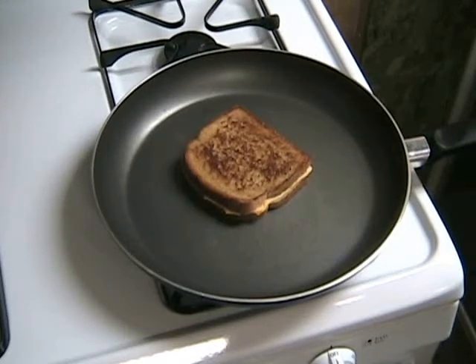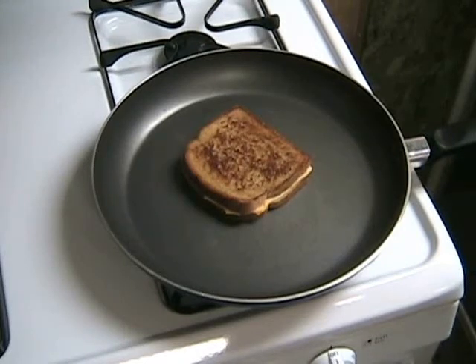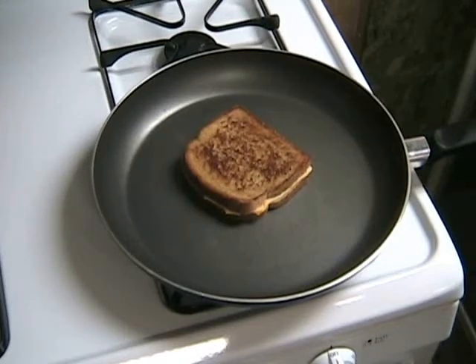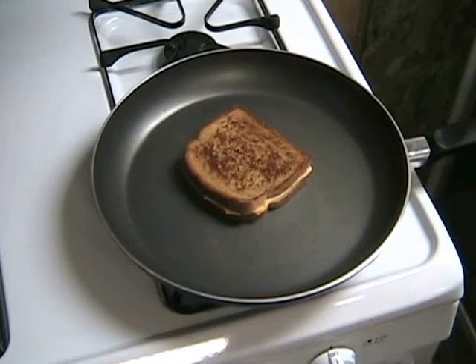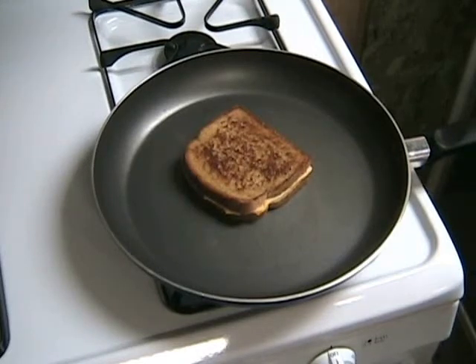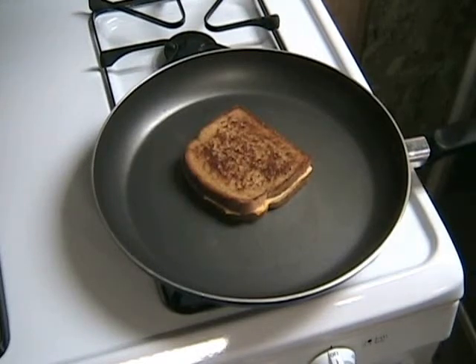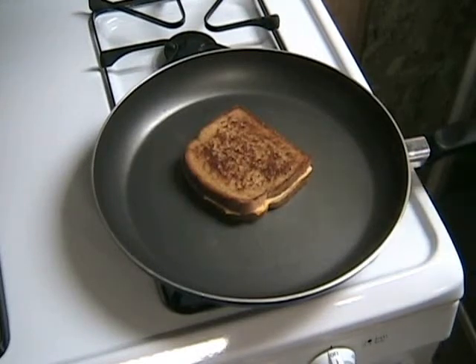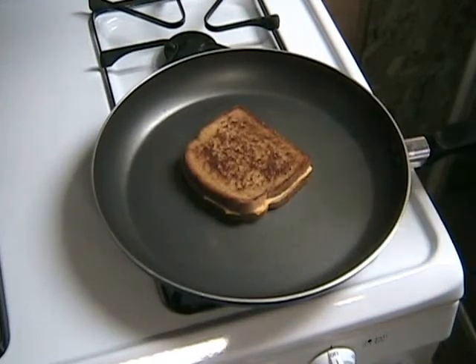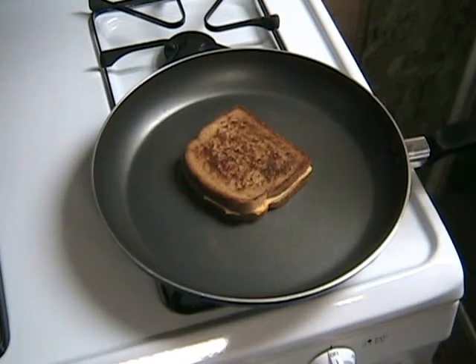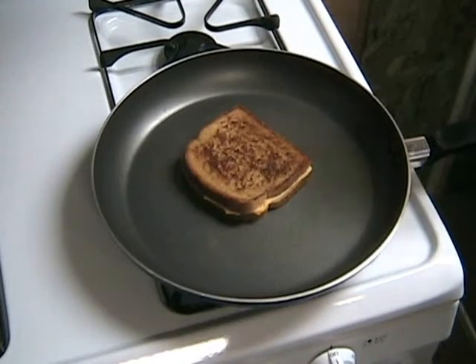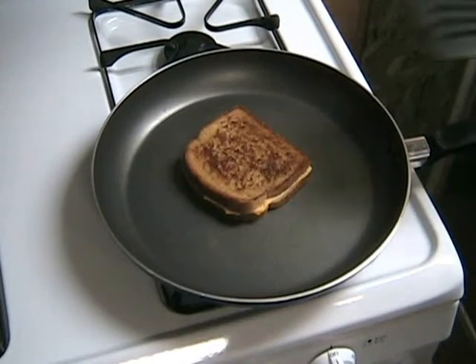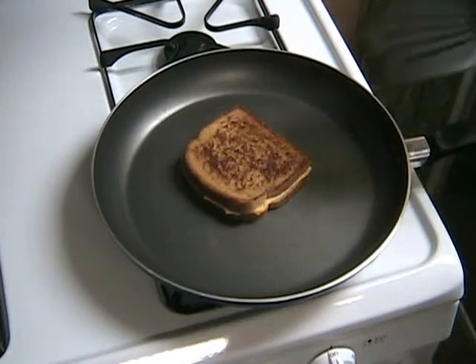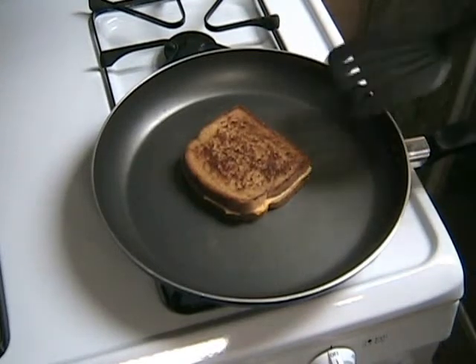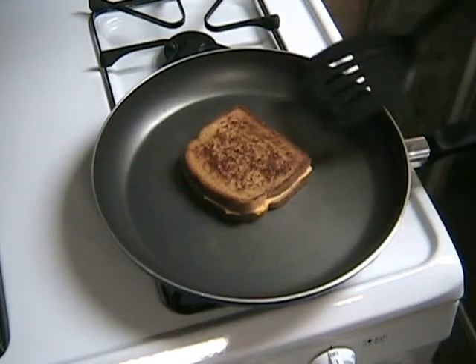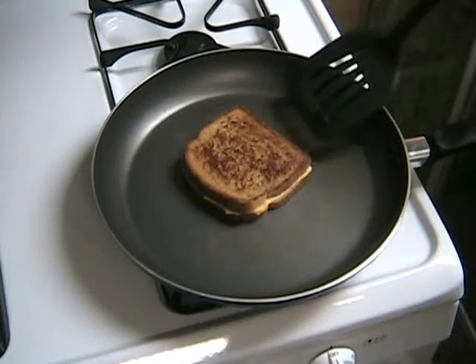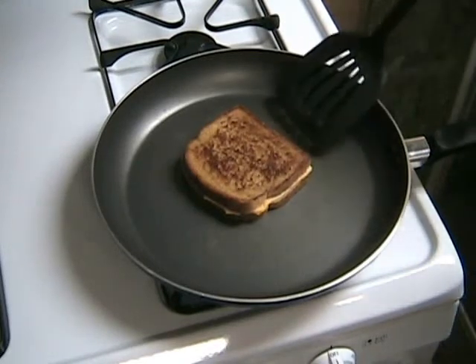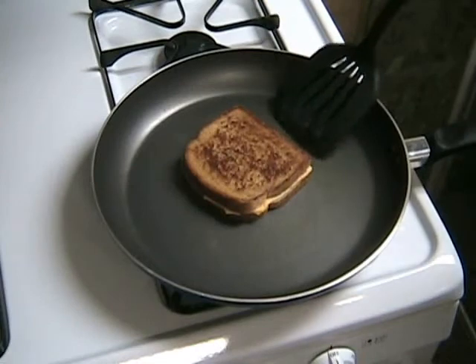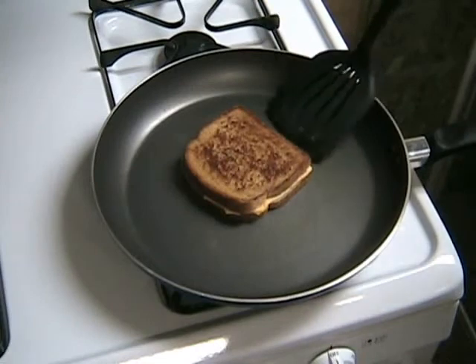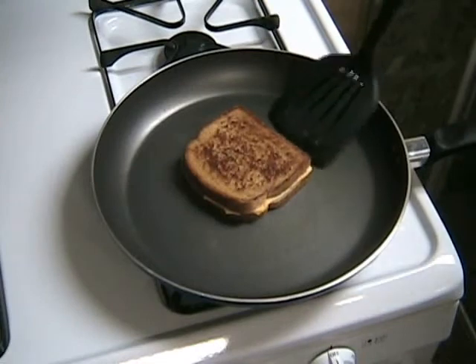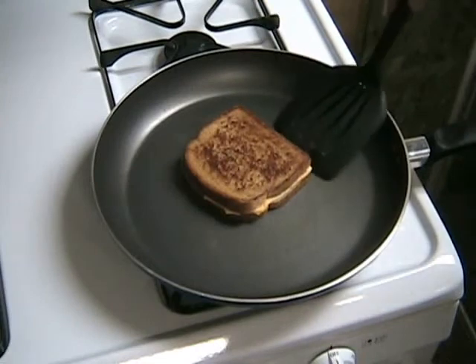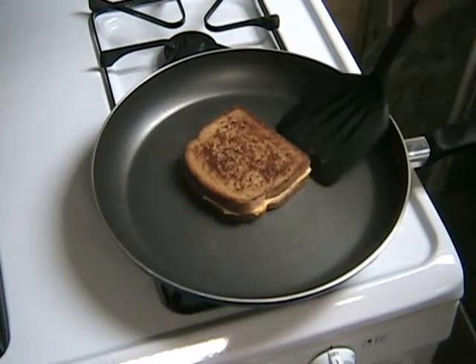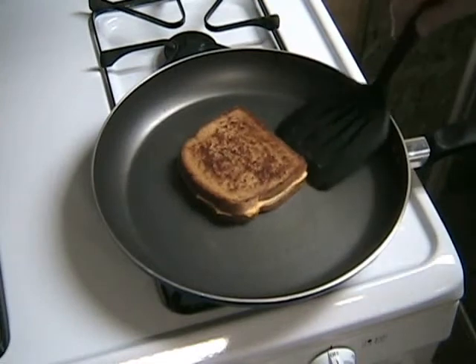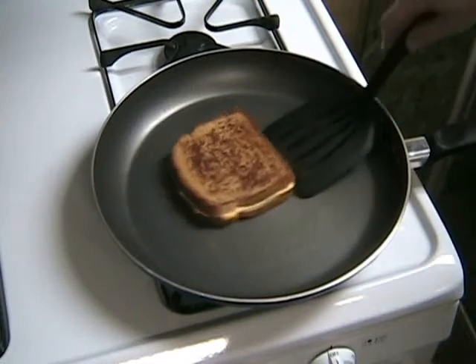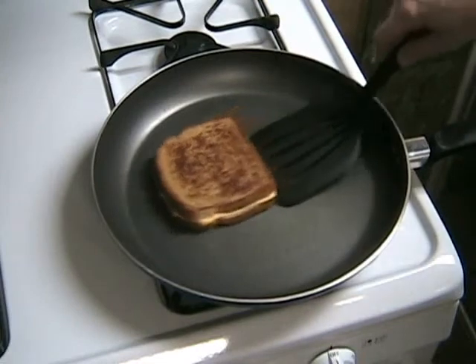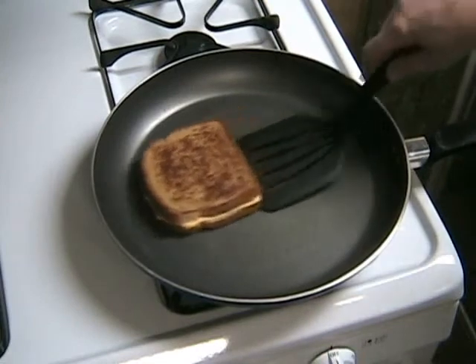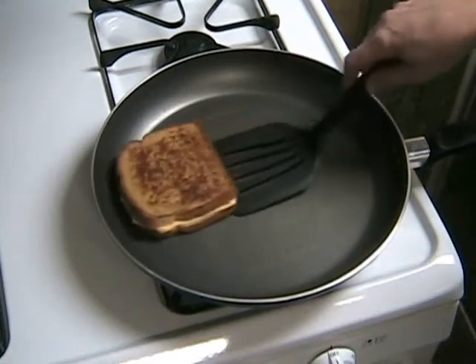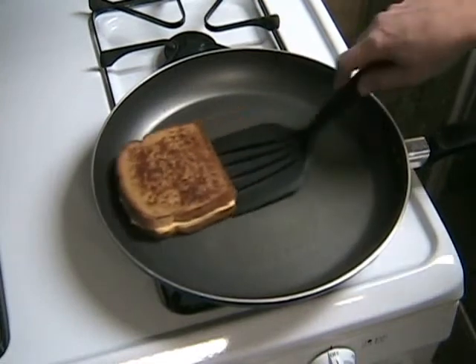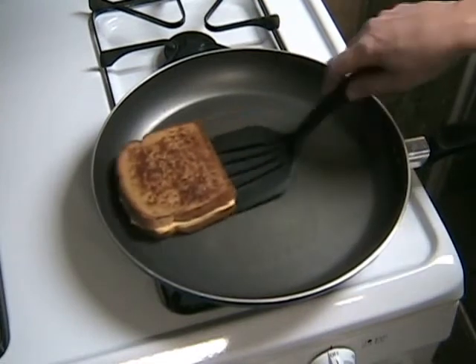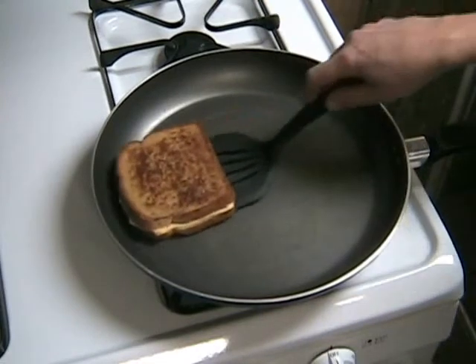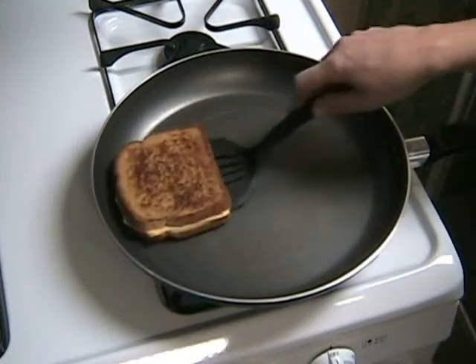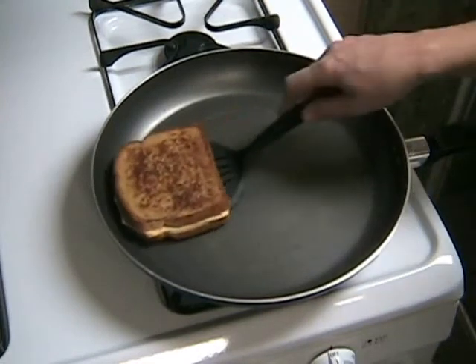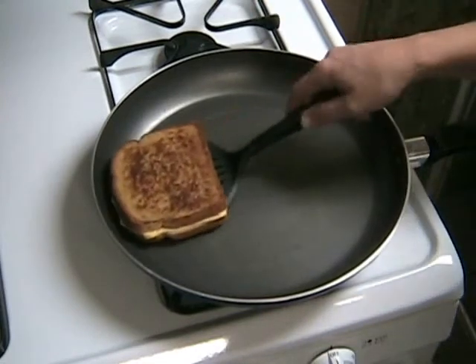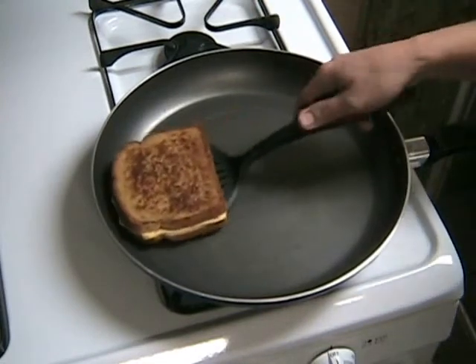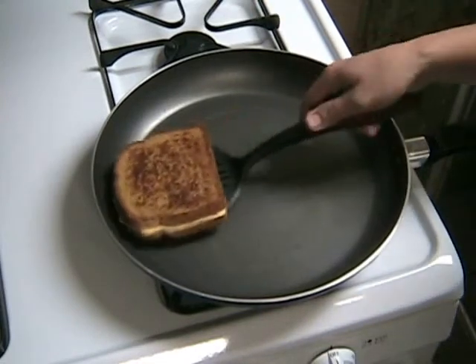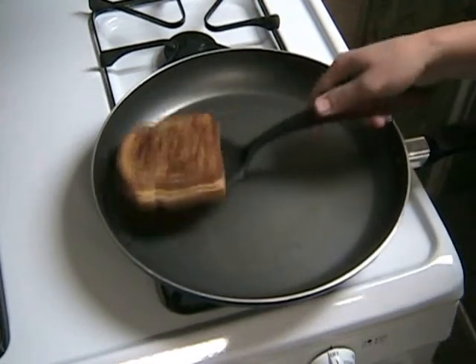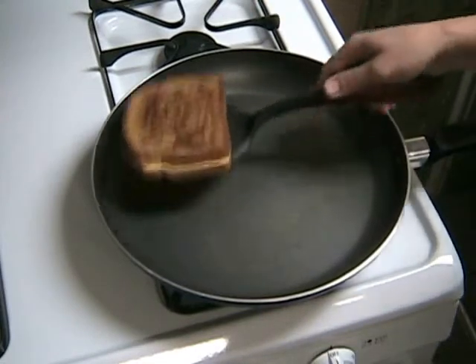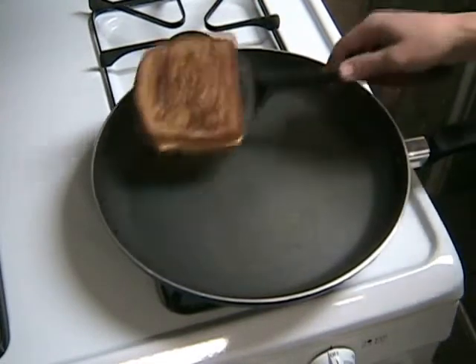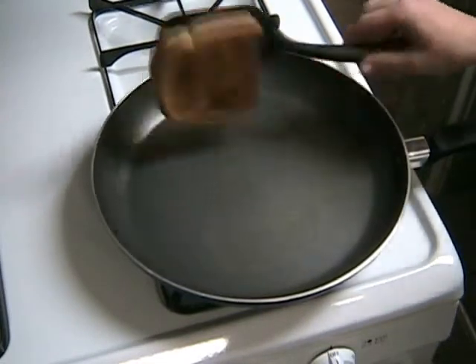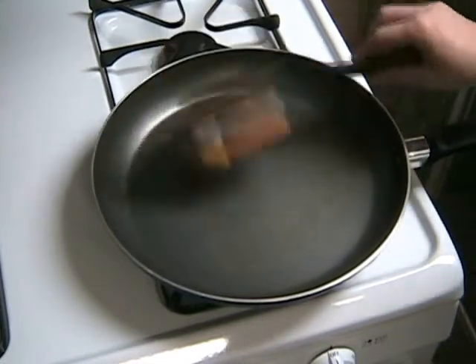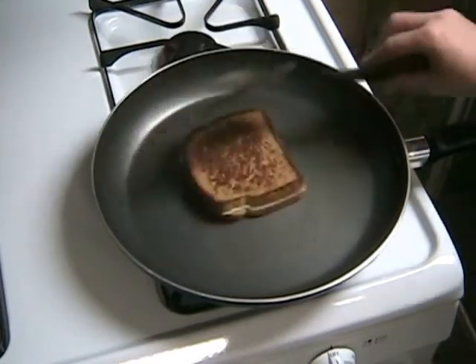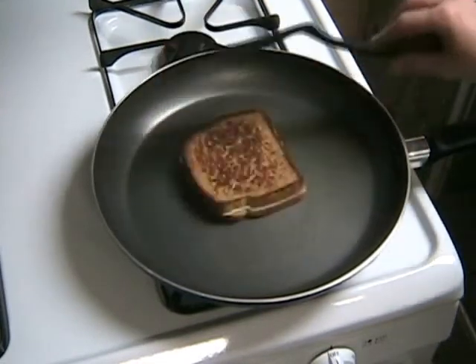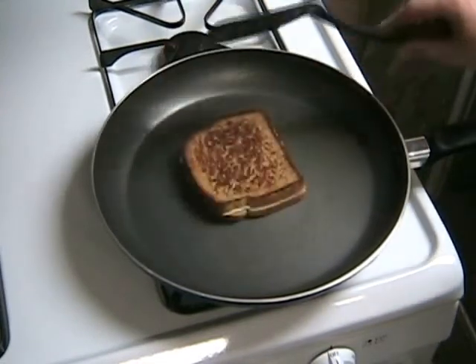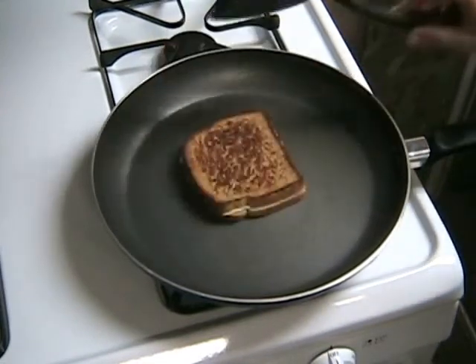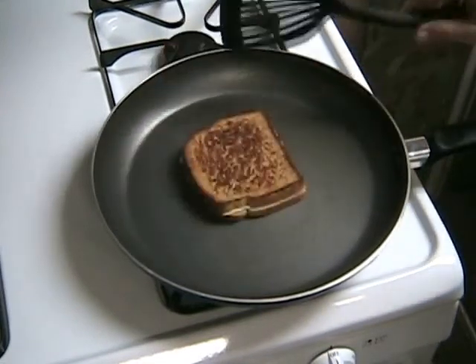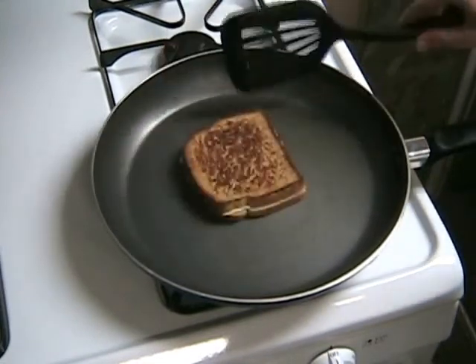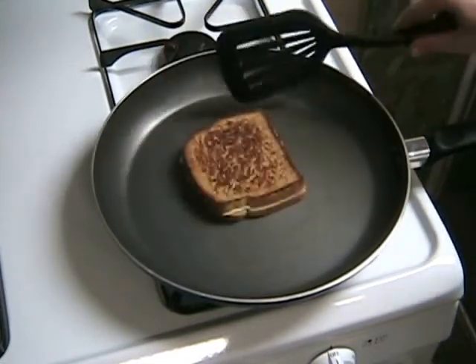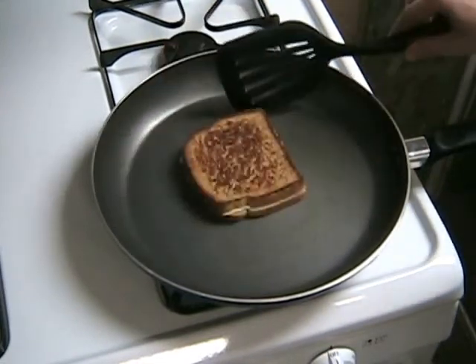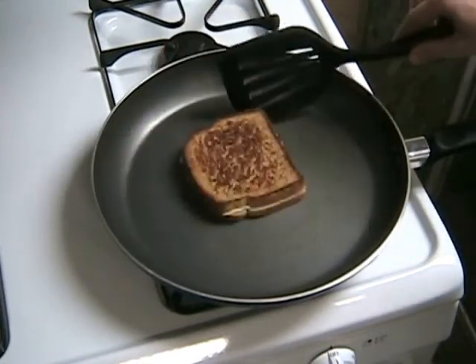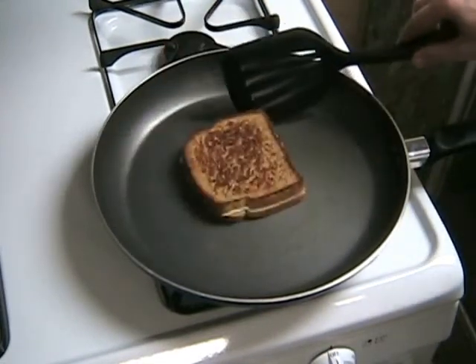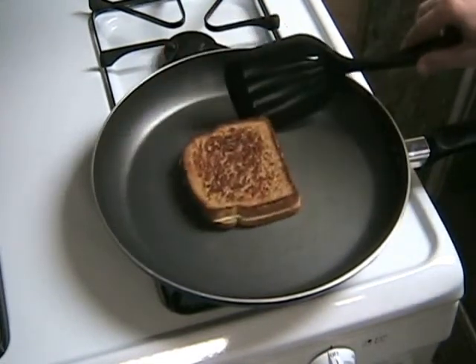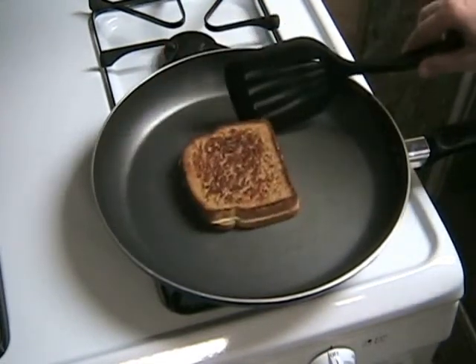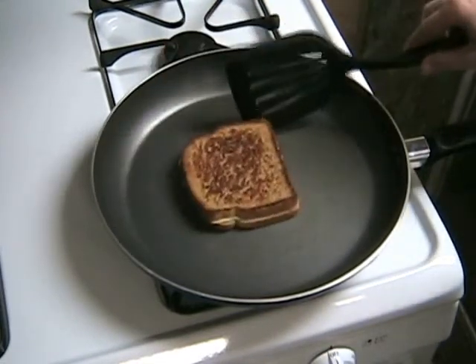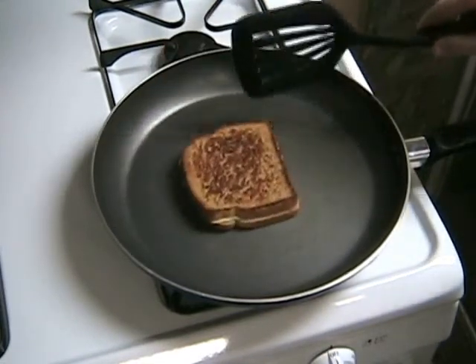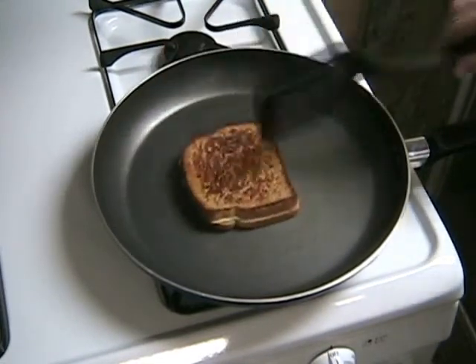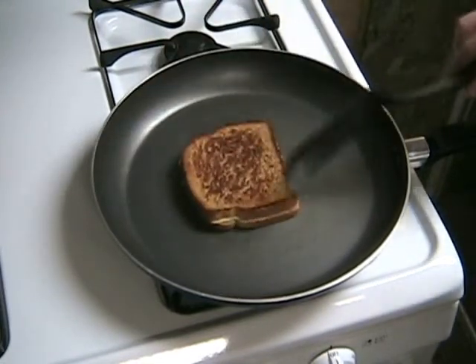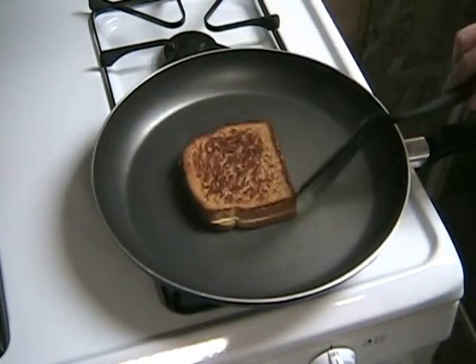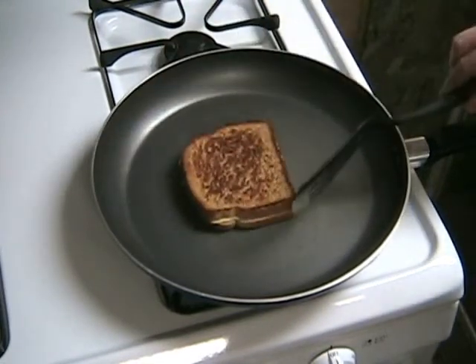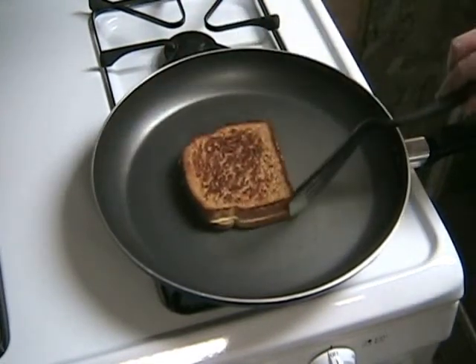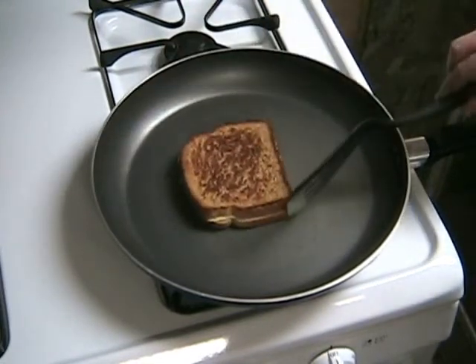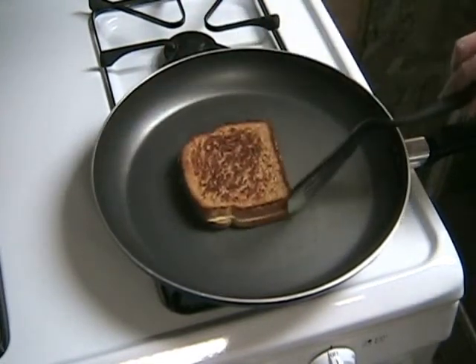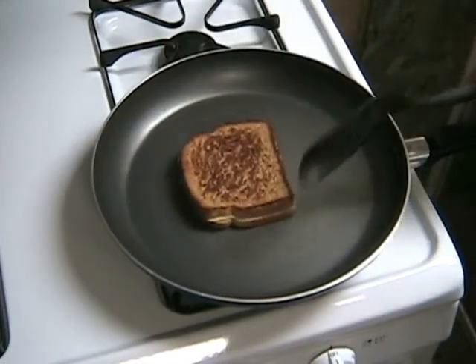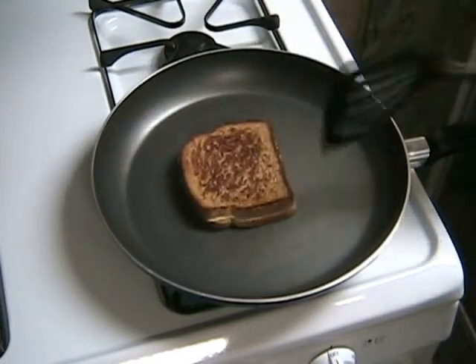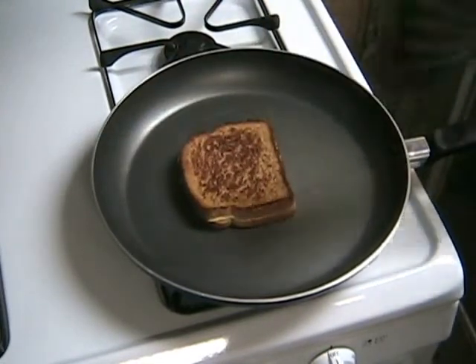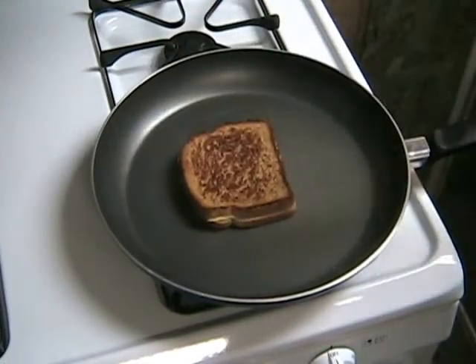Flip the sandwich over, making sure both sides are nice and crispy brown.